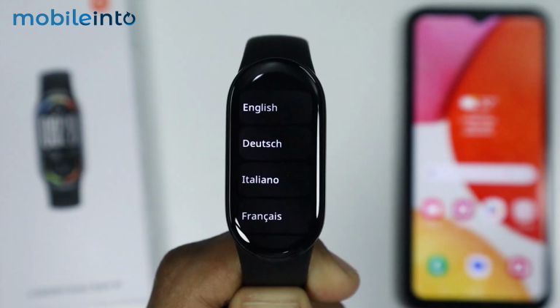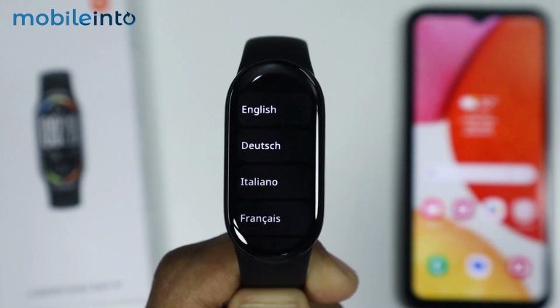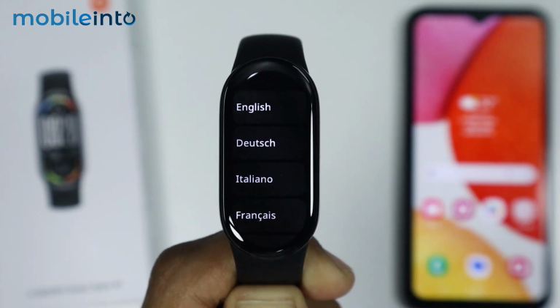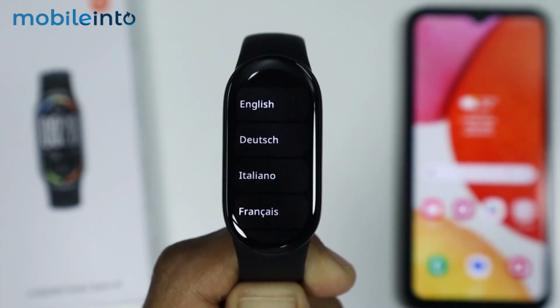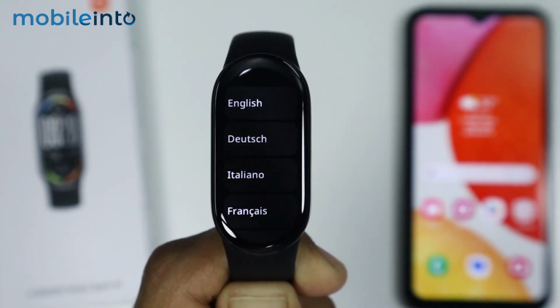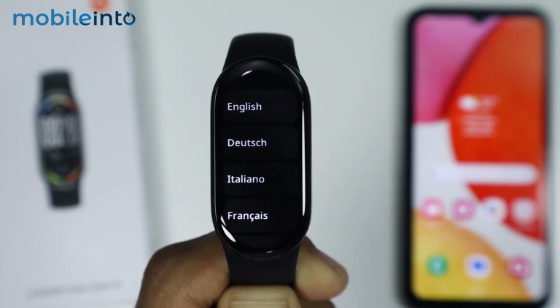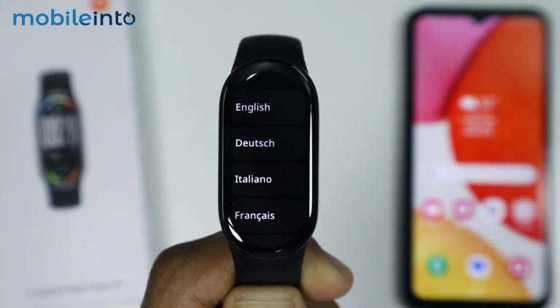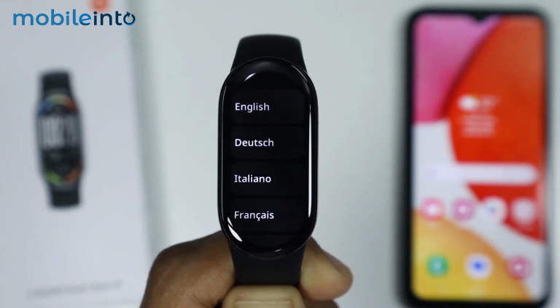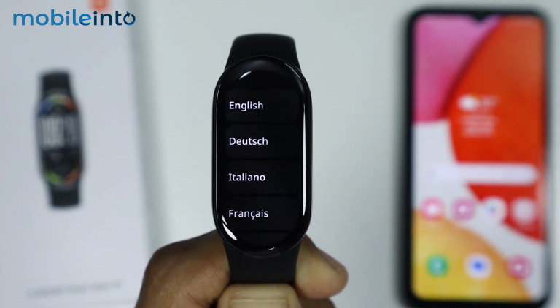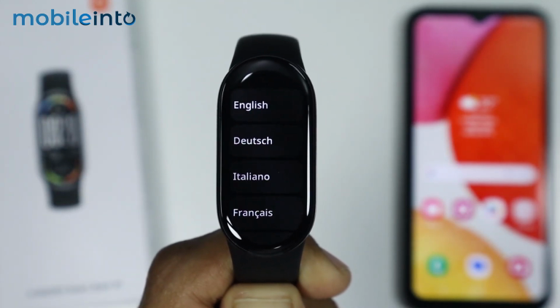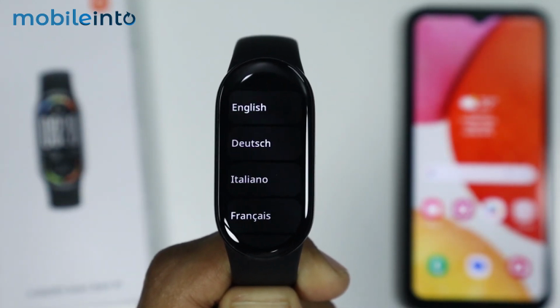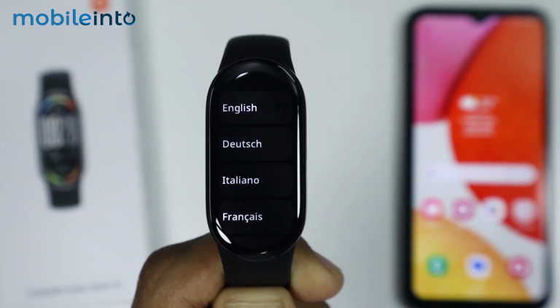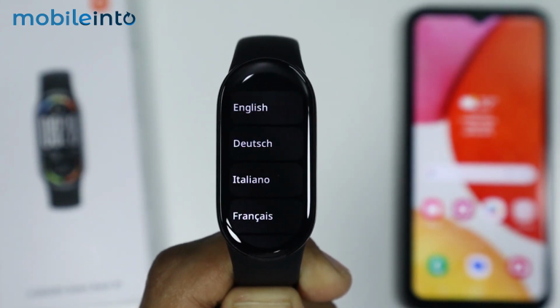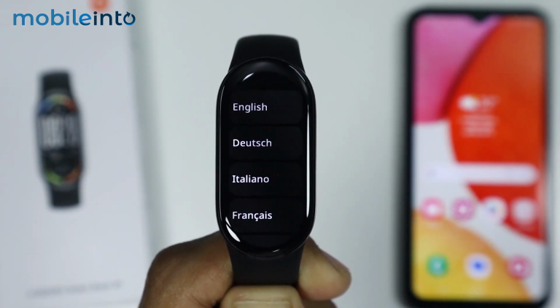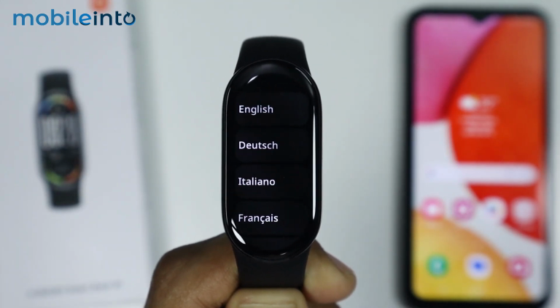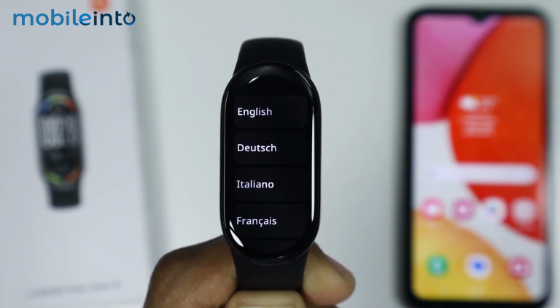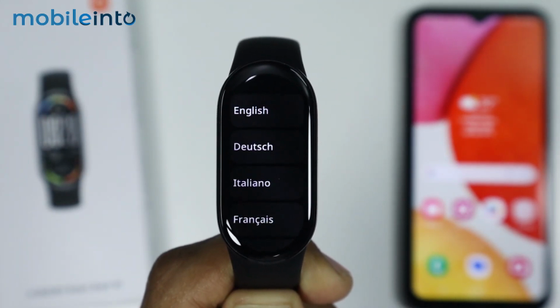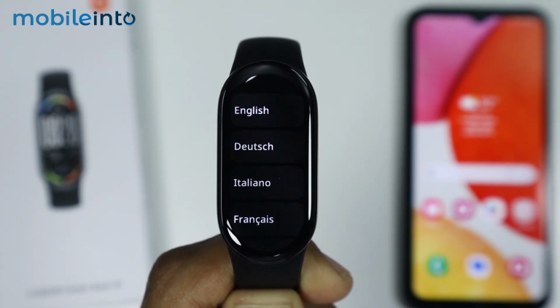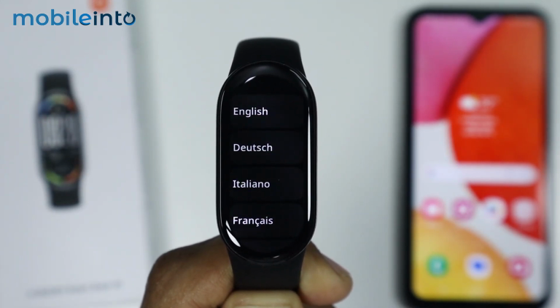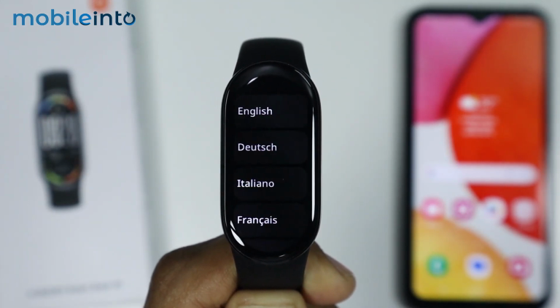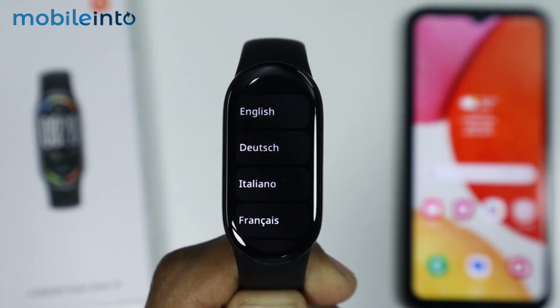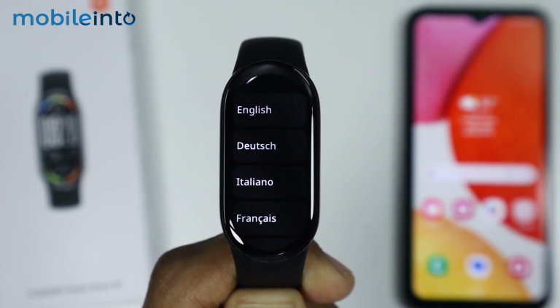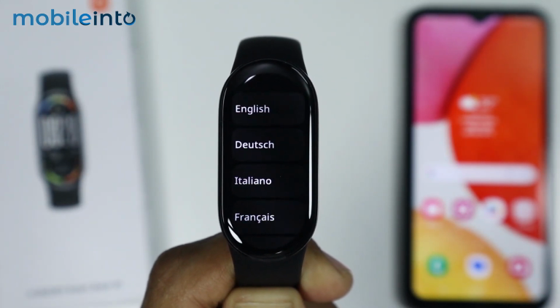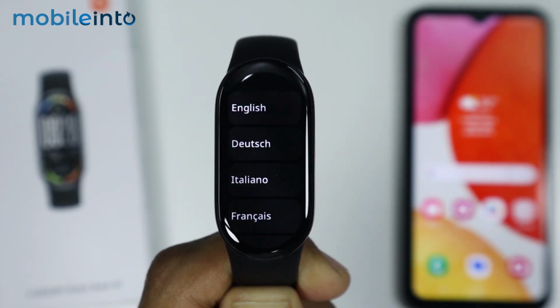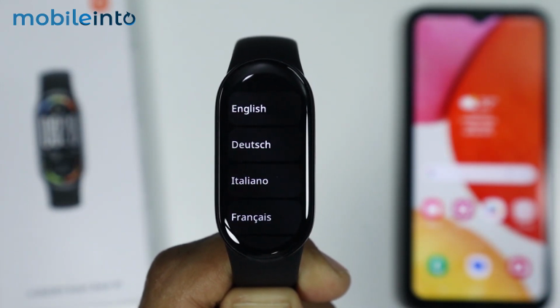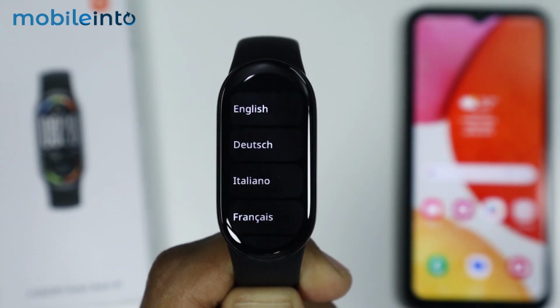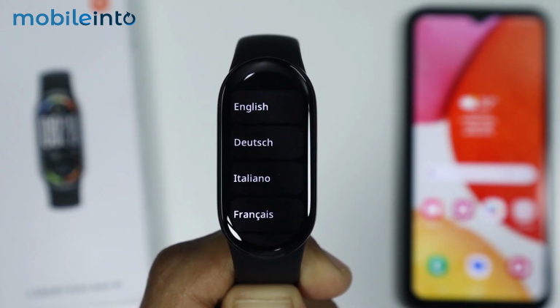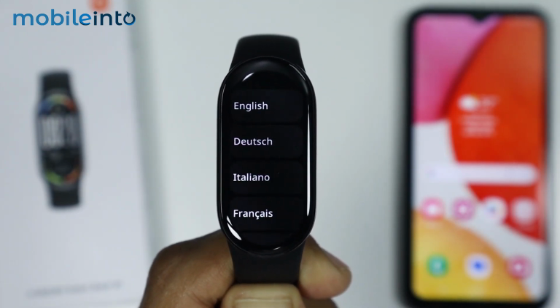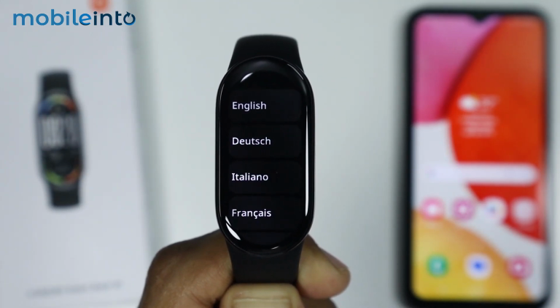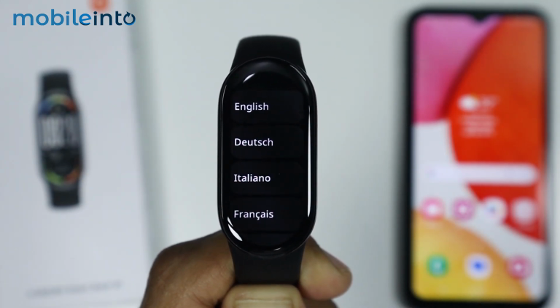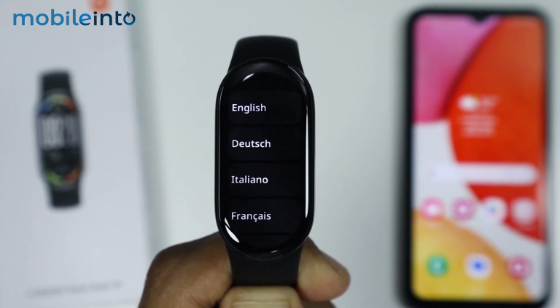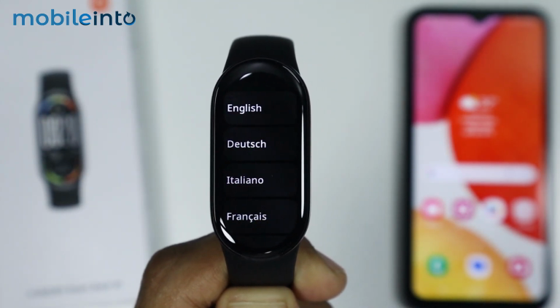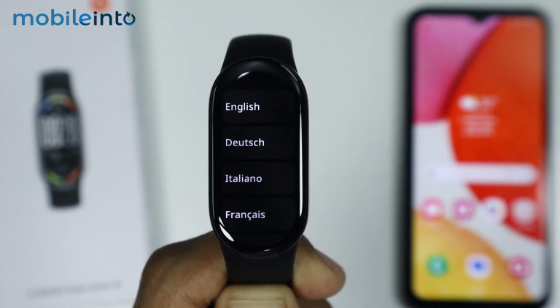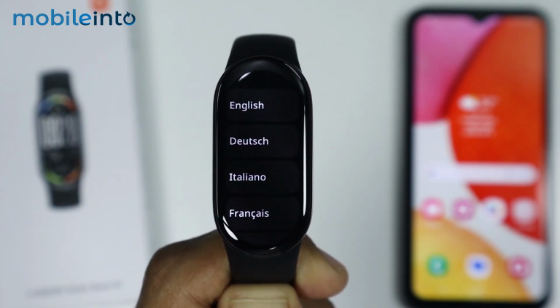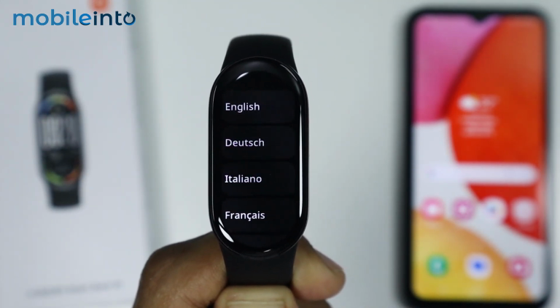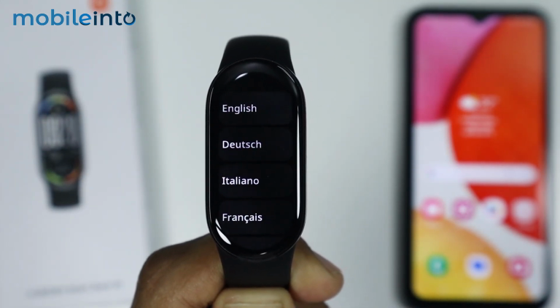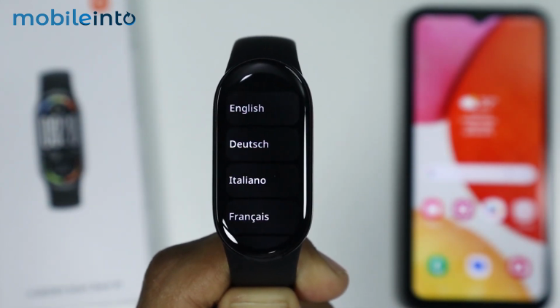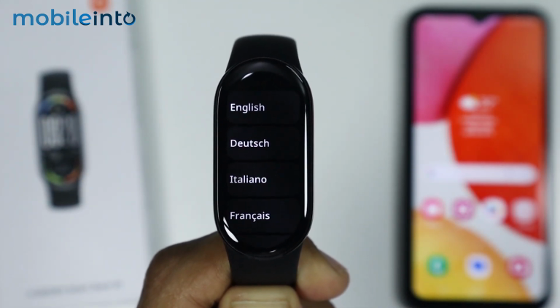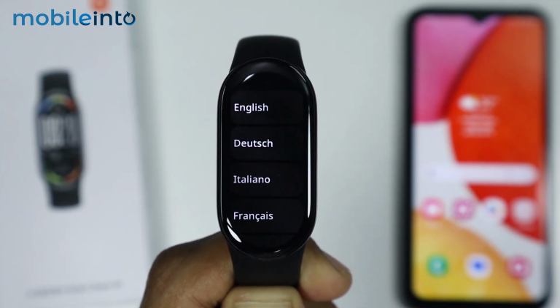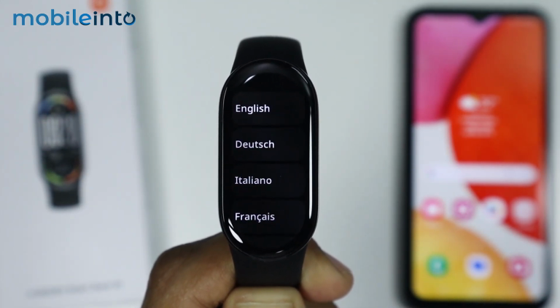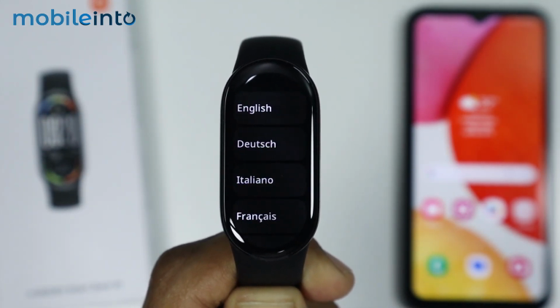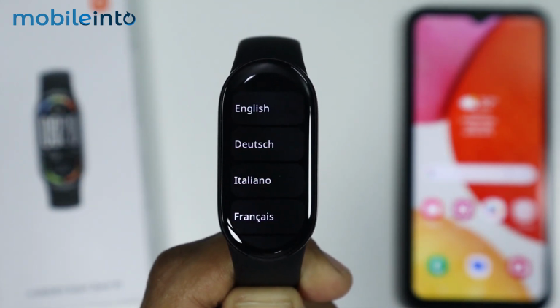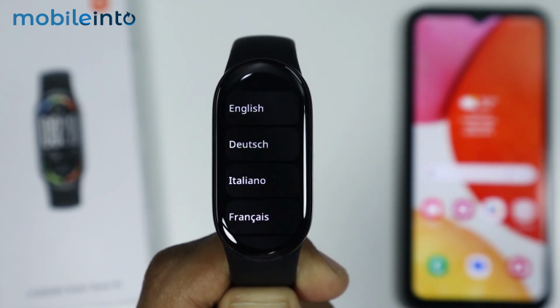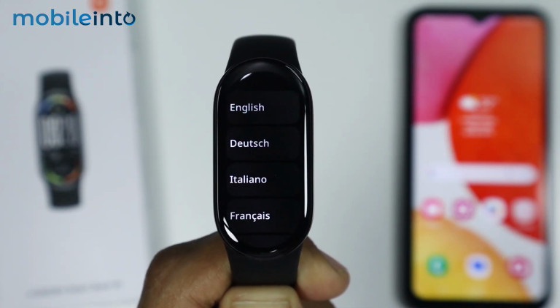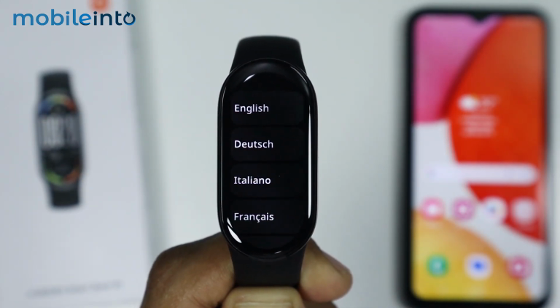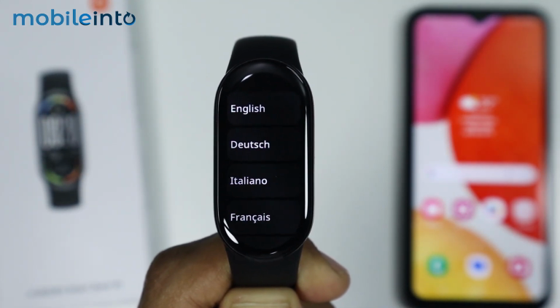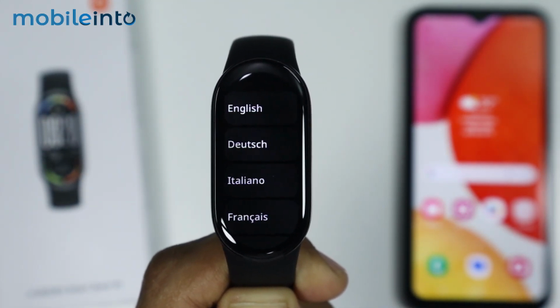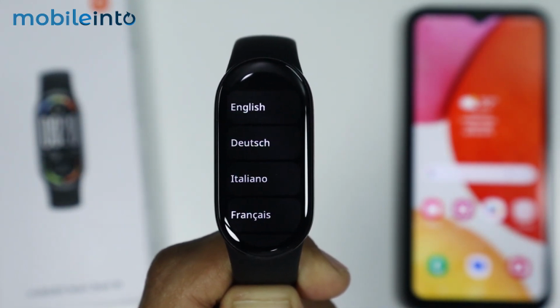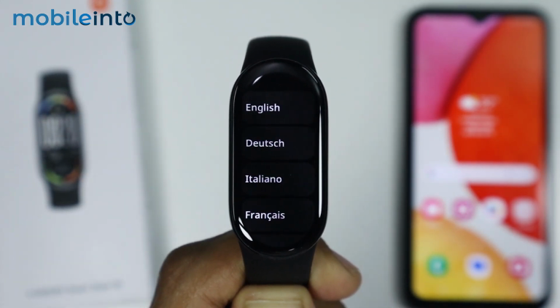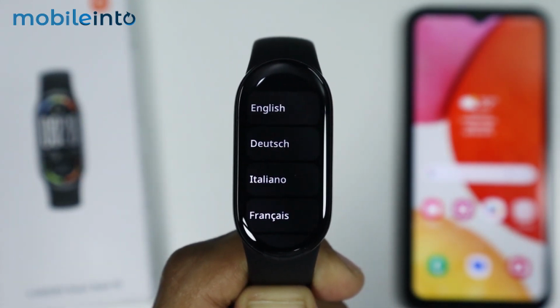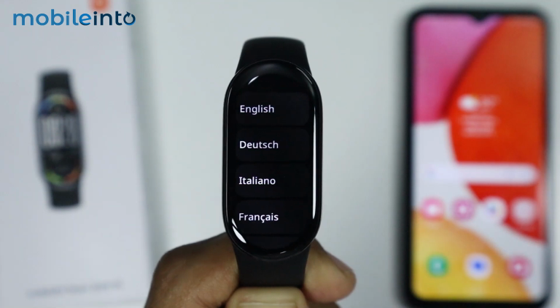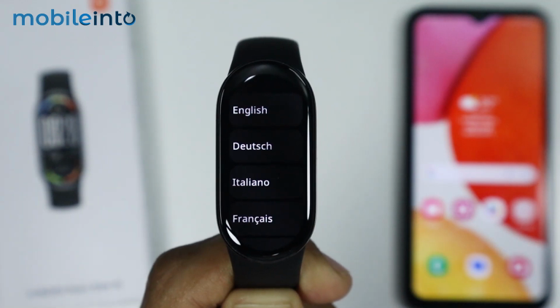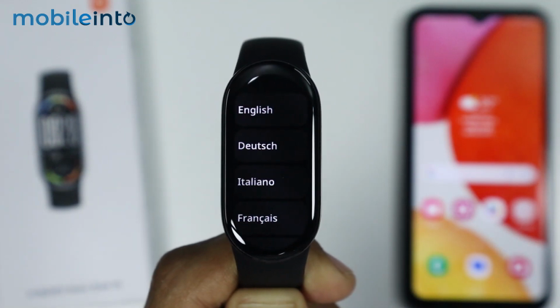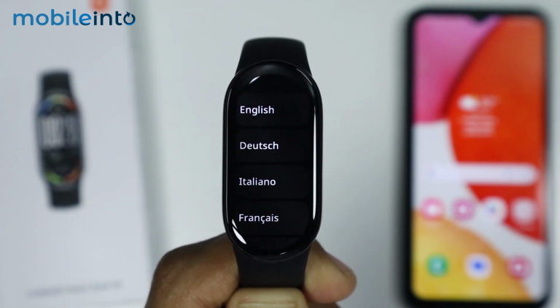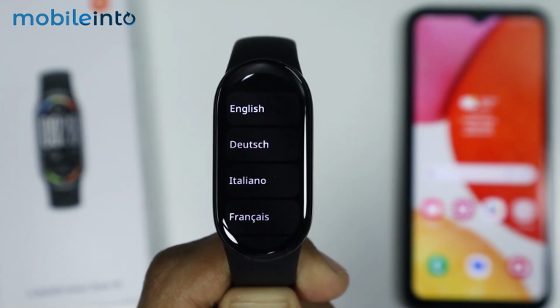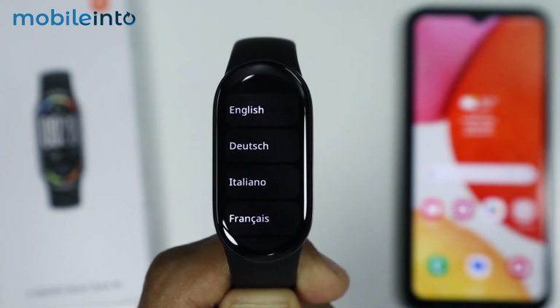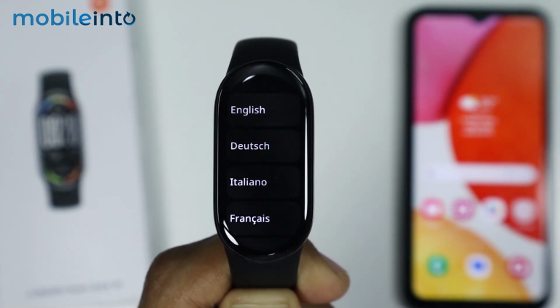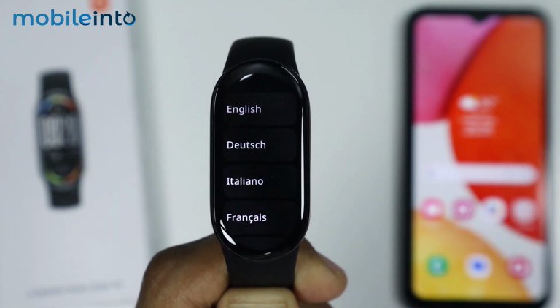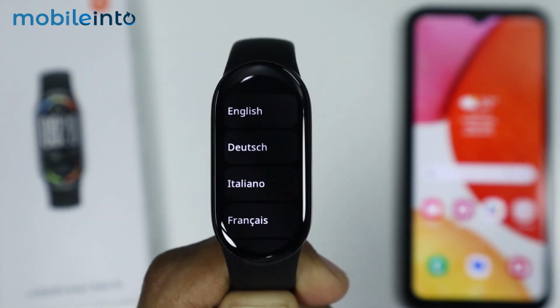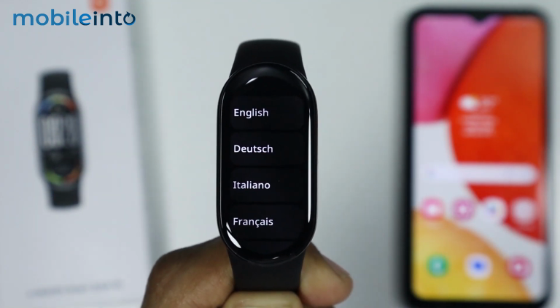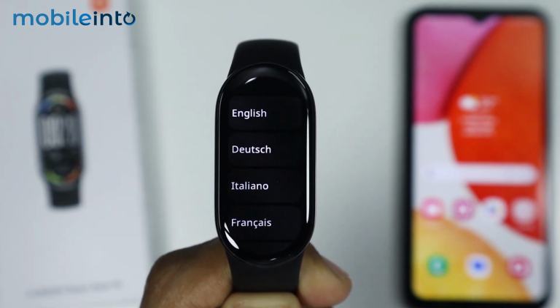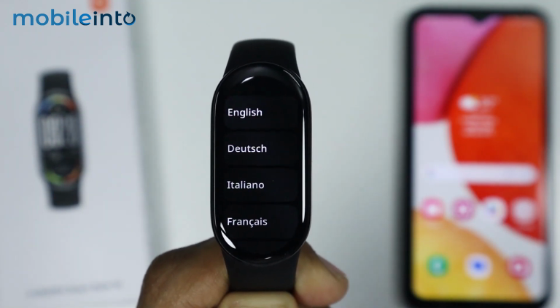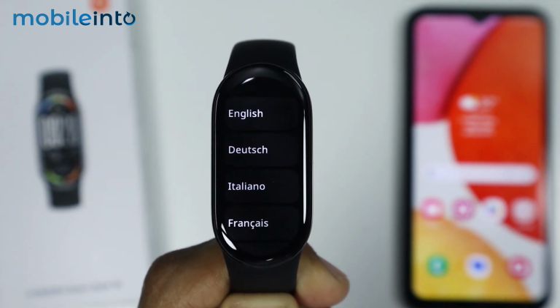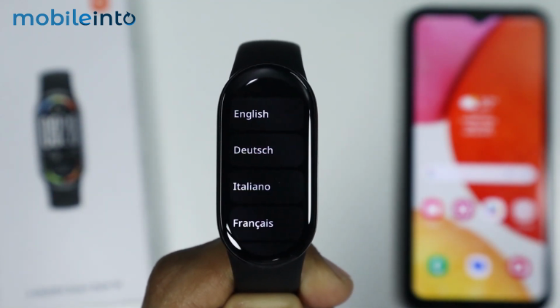Hey, what's up guys. So in this video, we will see how to connect the Xiaomi Smart Band 10 with the app.